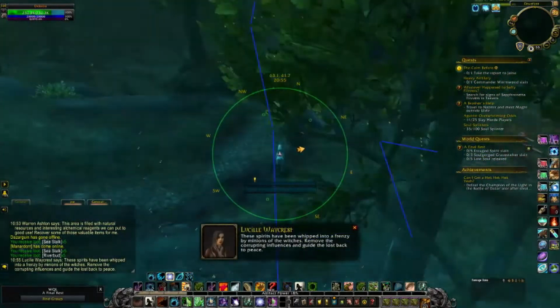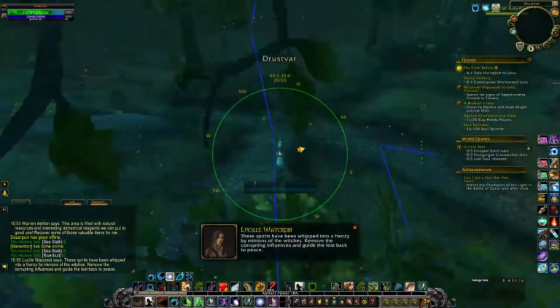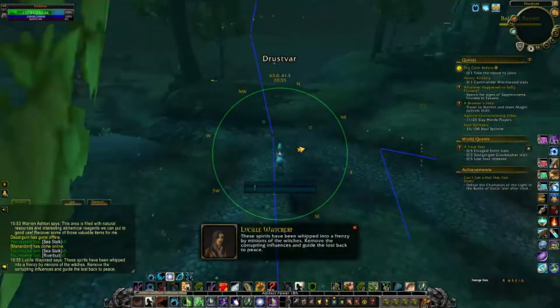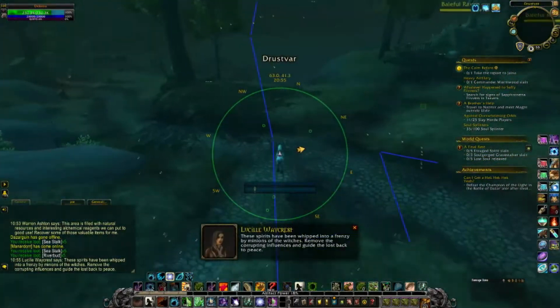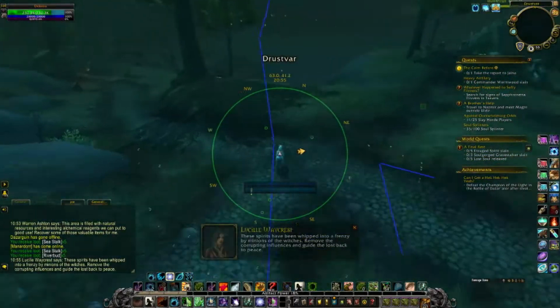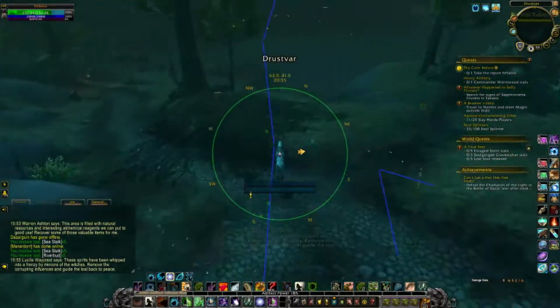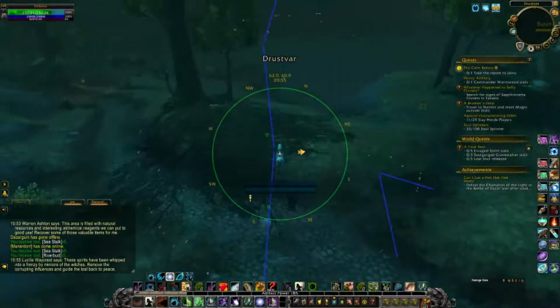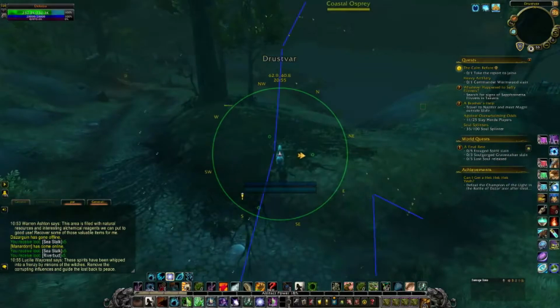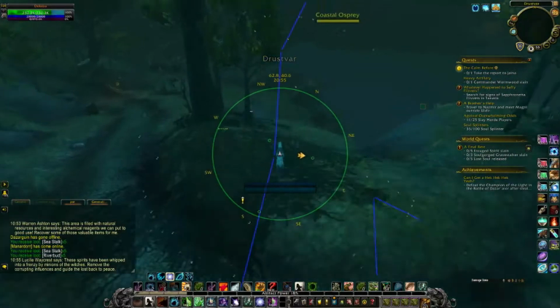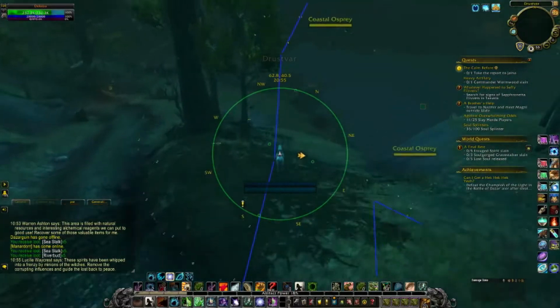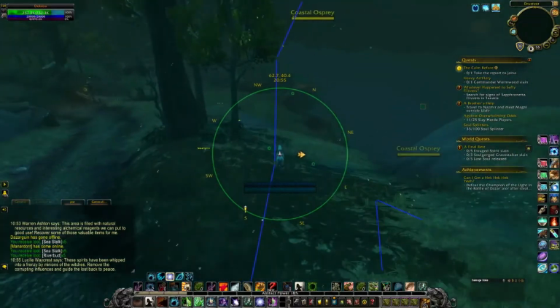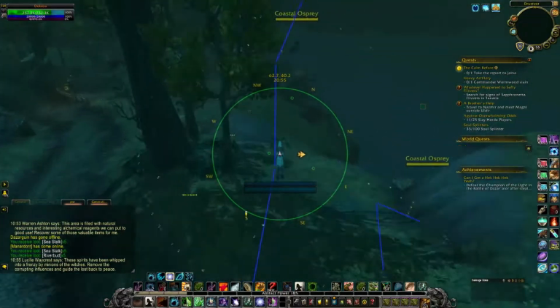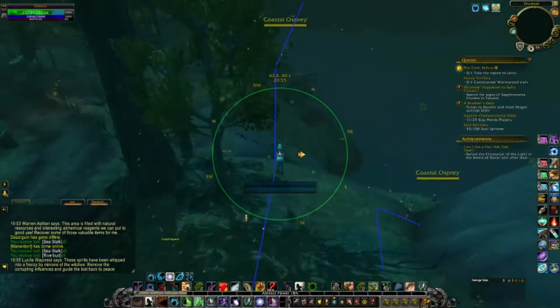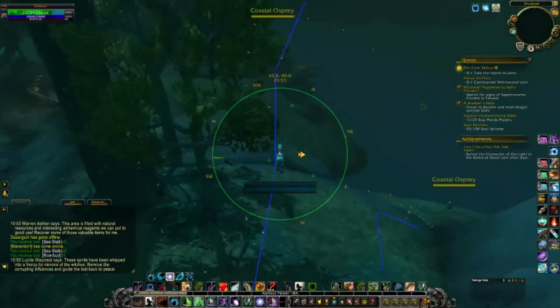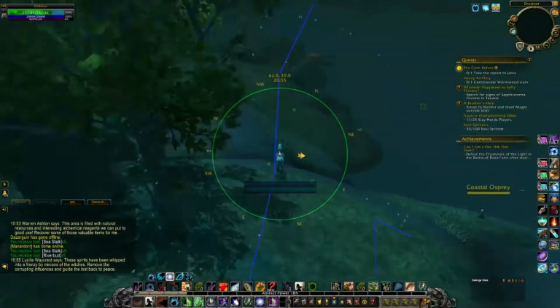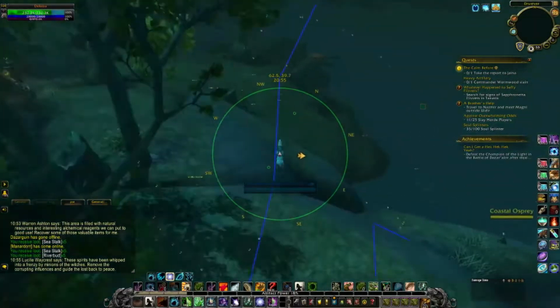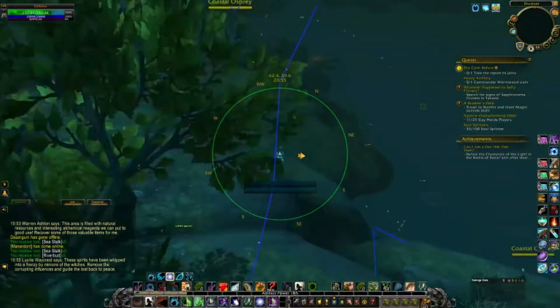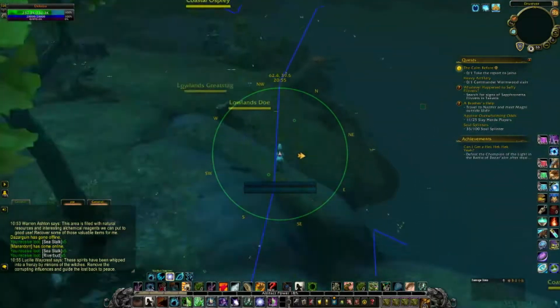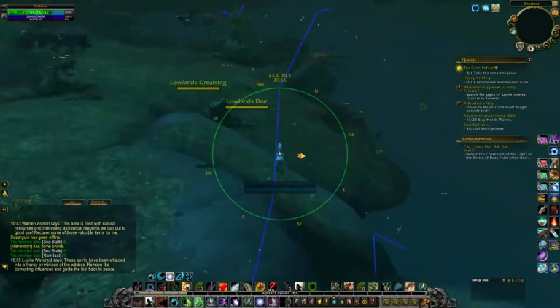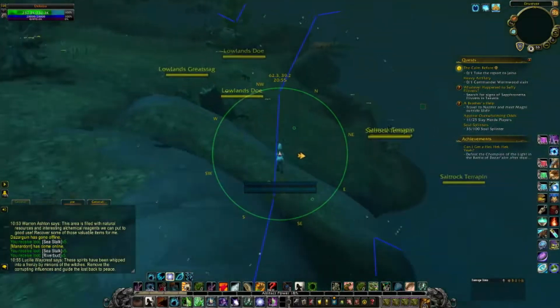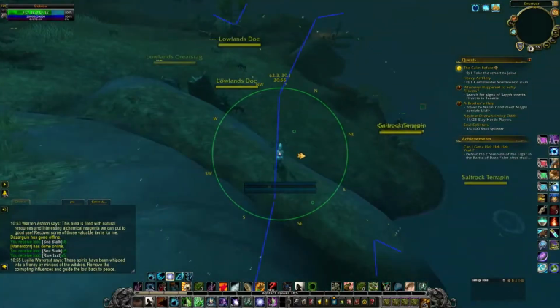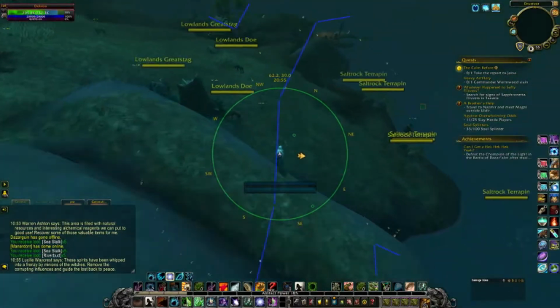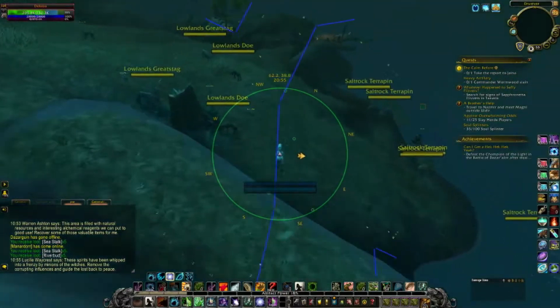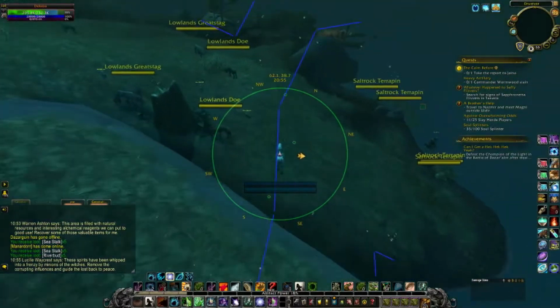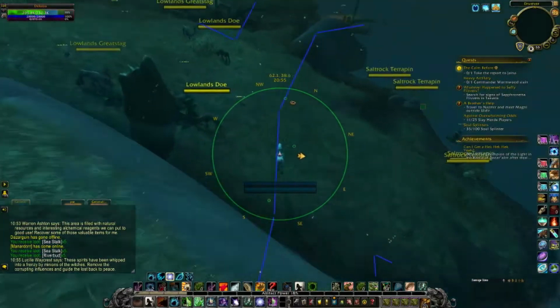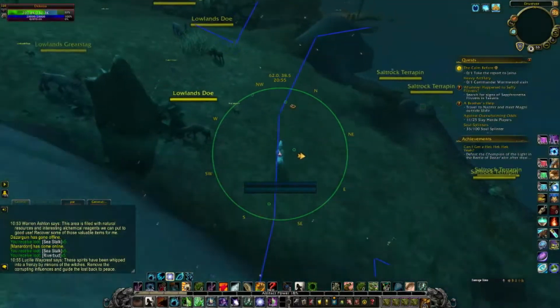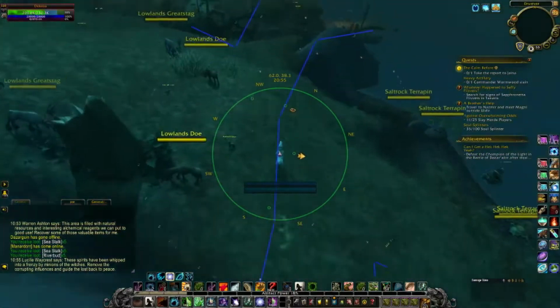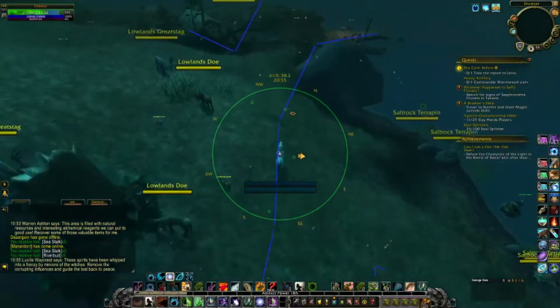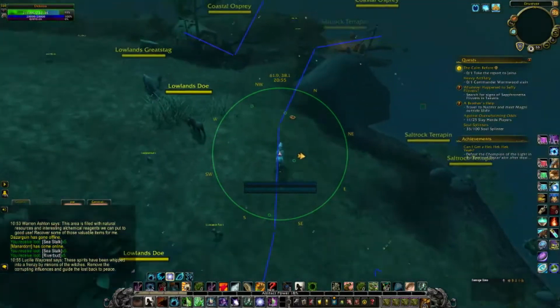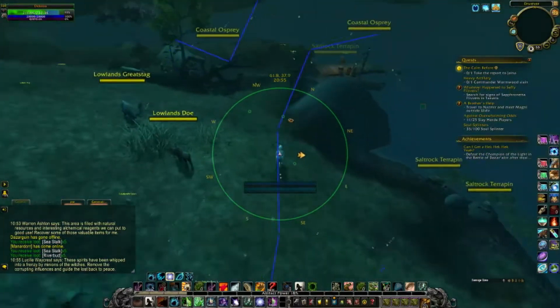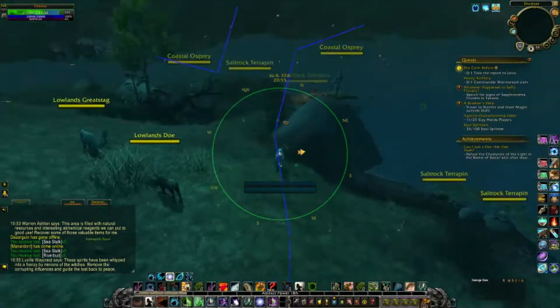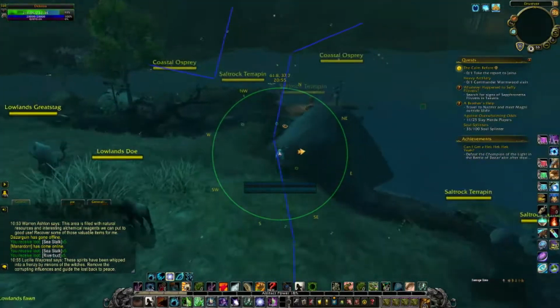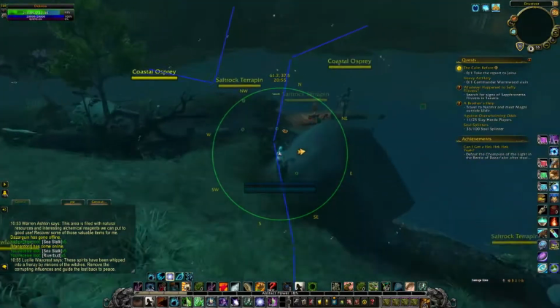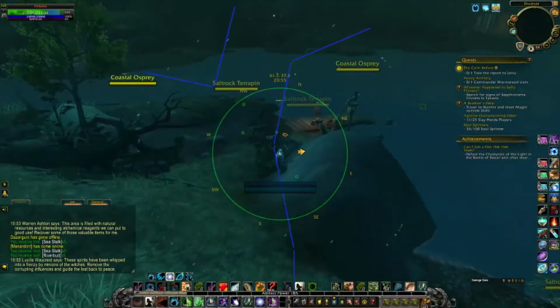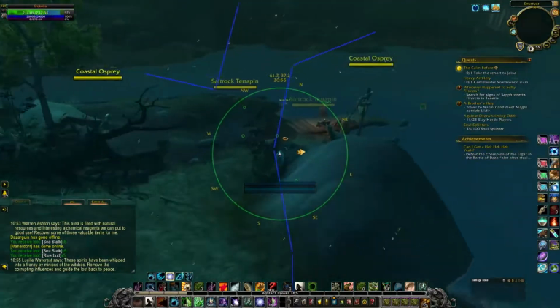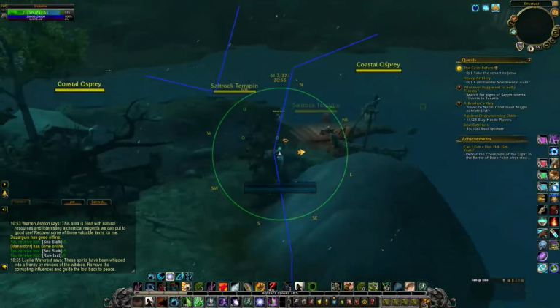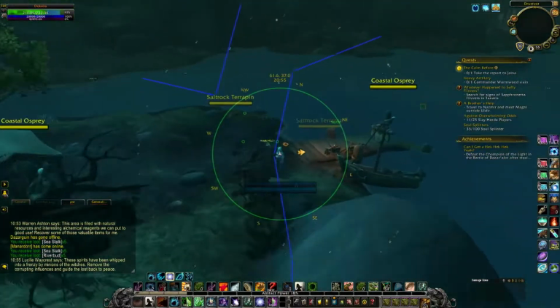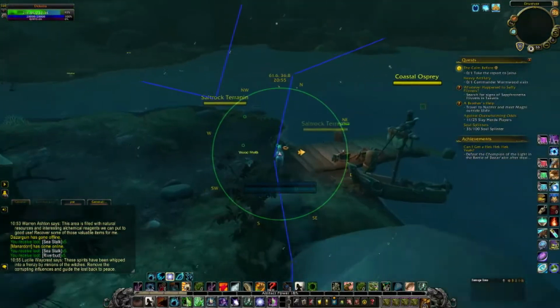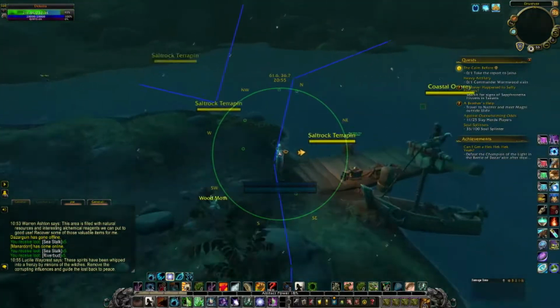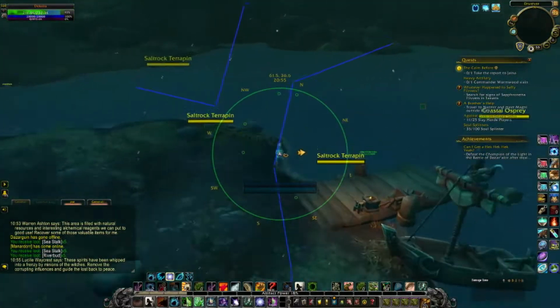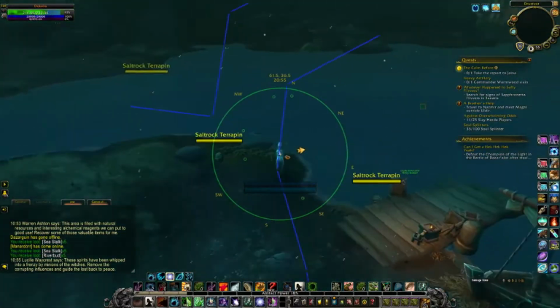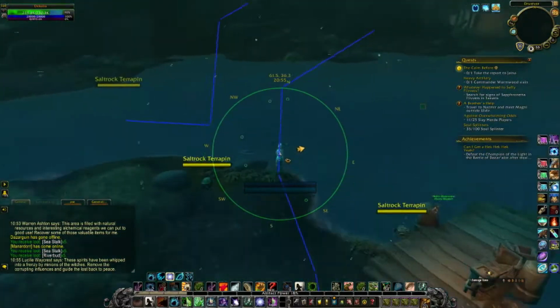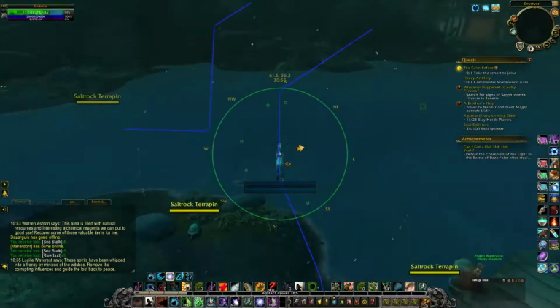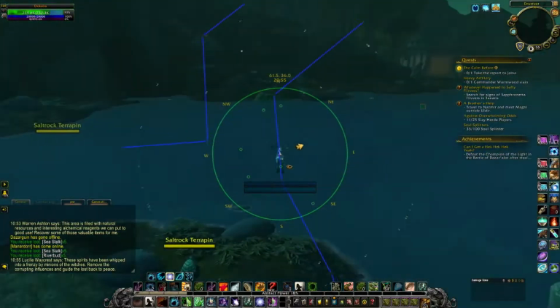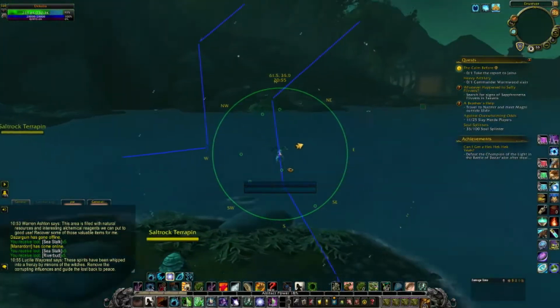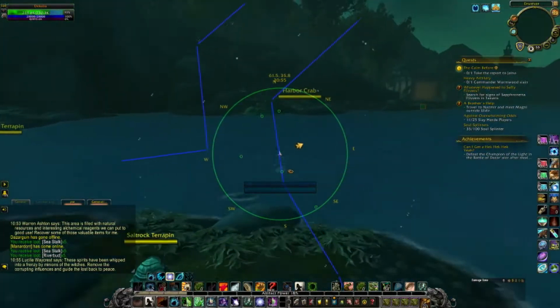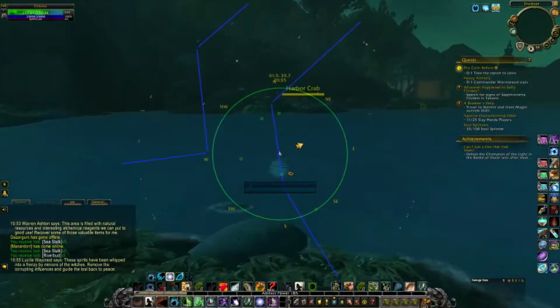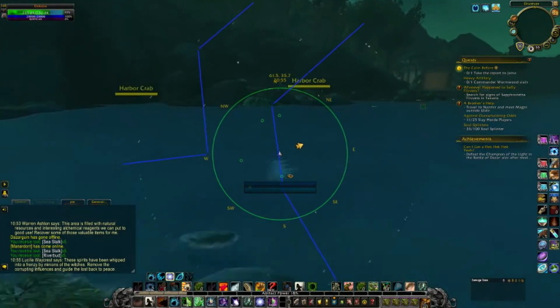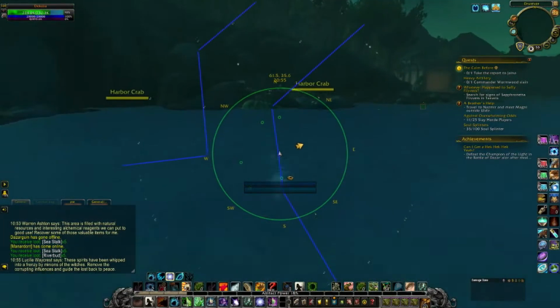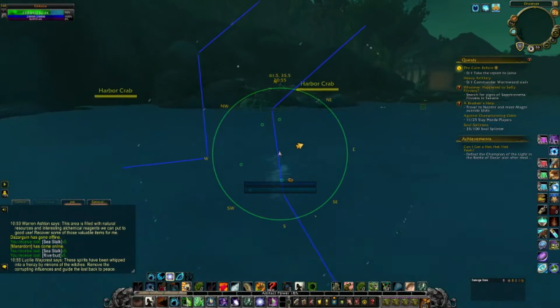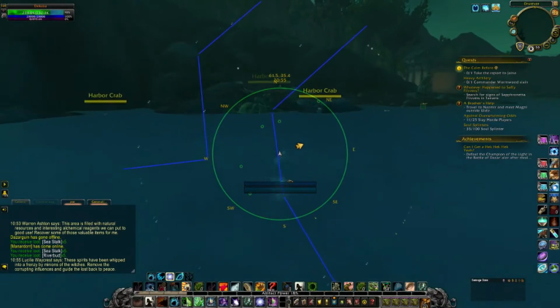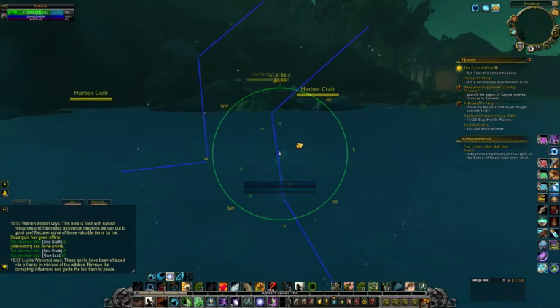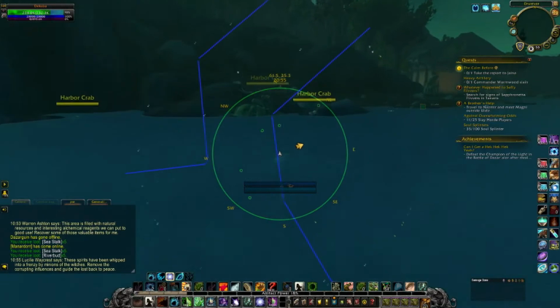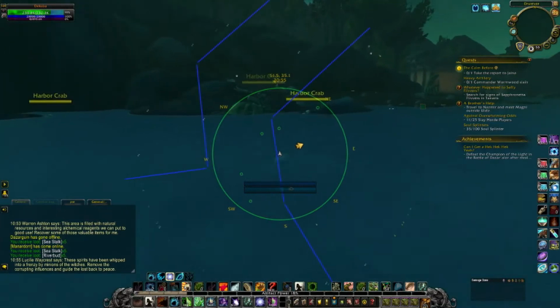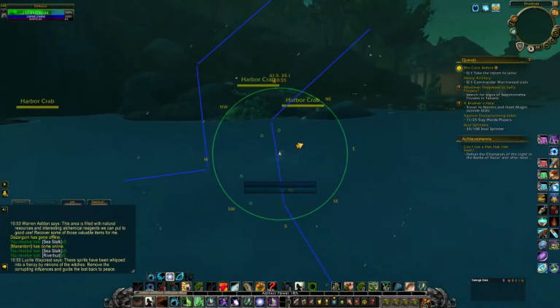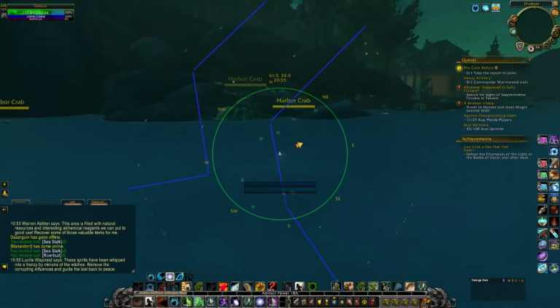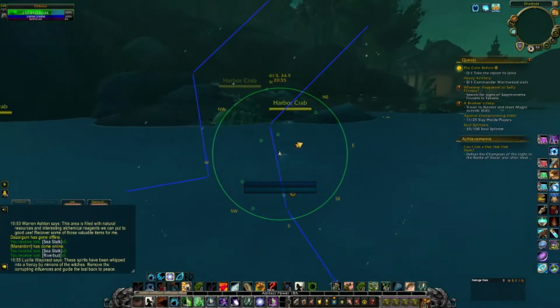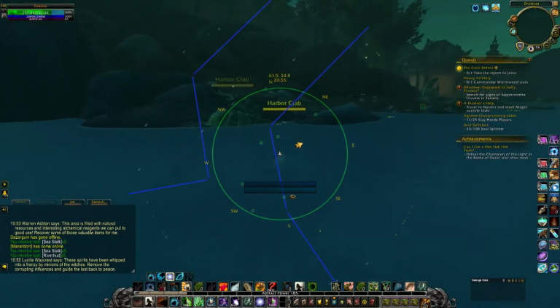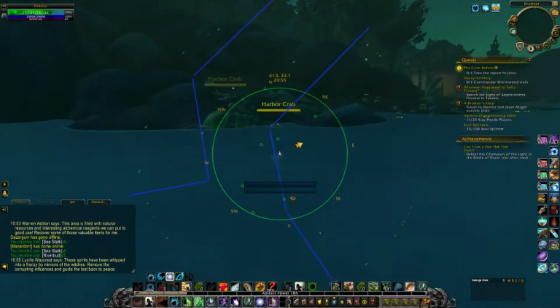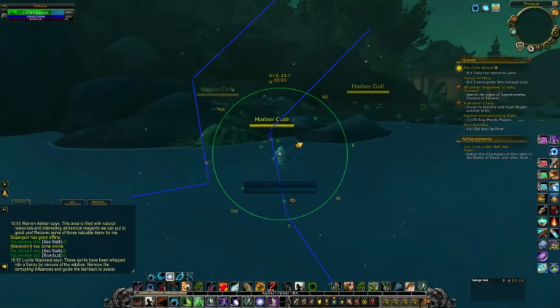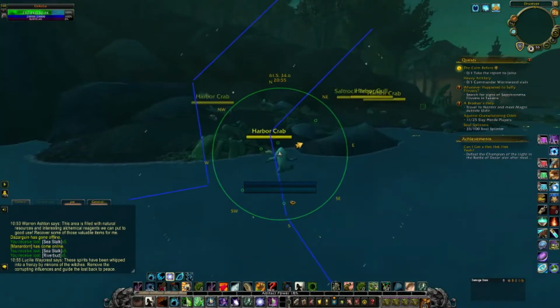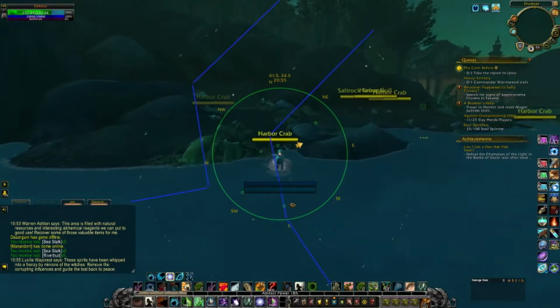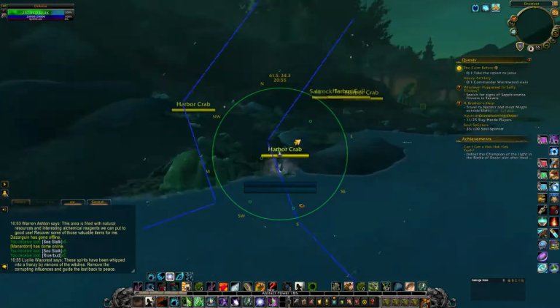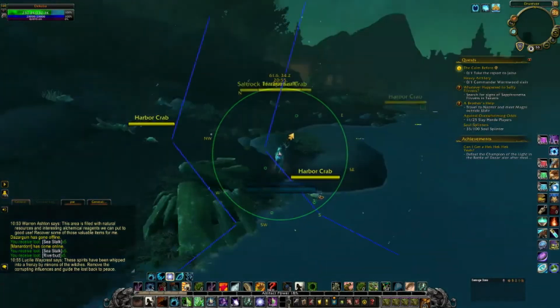The route also passes near at least 4 different bubbling cauldrons, so if you have the Alchemist Tools of the Trade tool, you have additional opportunities for profit.